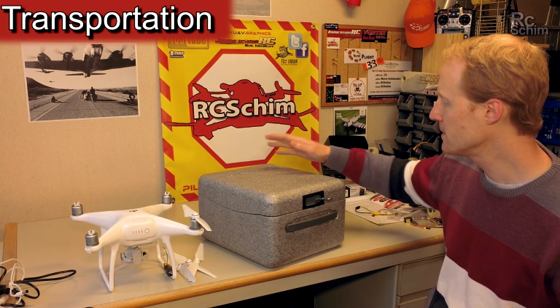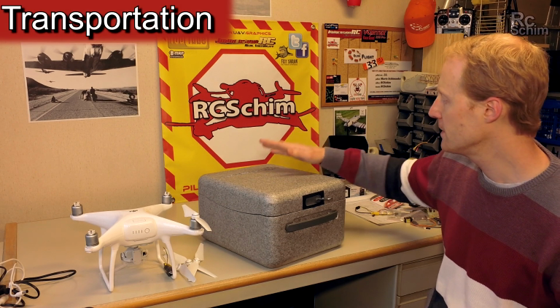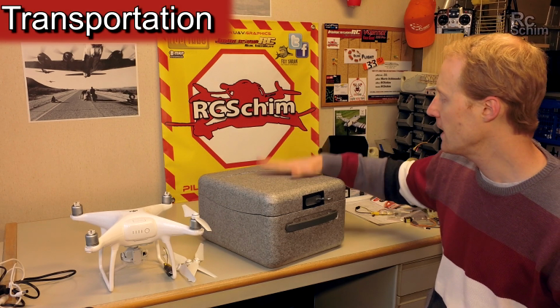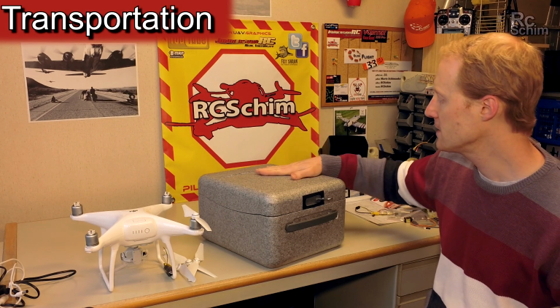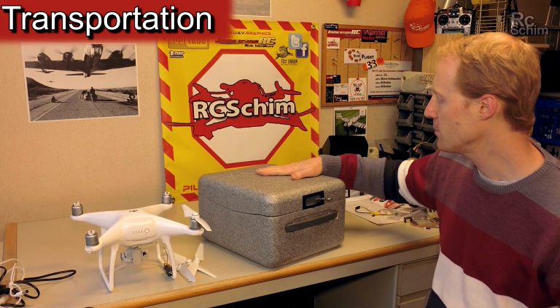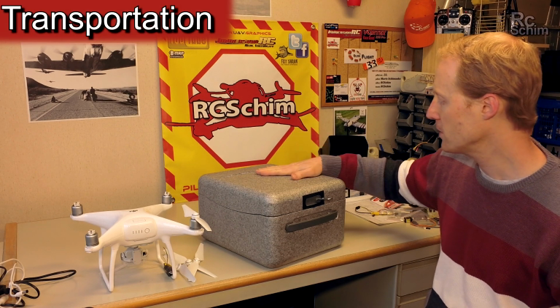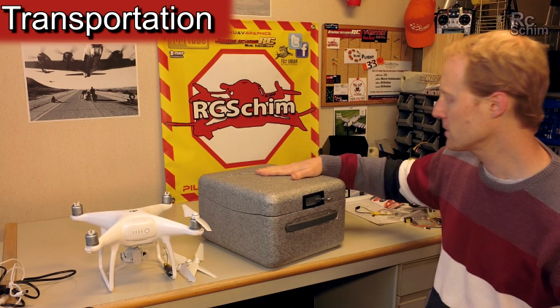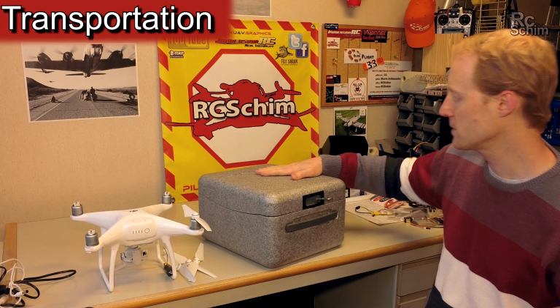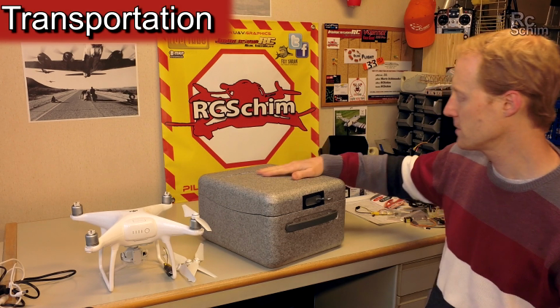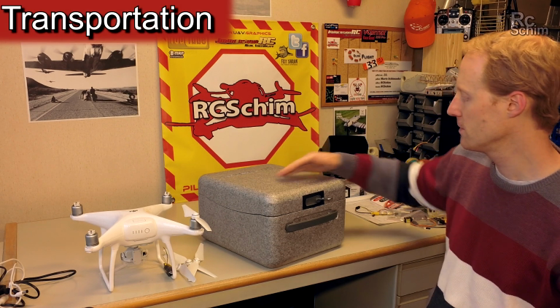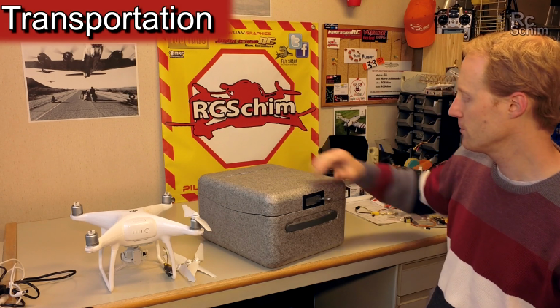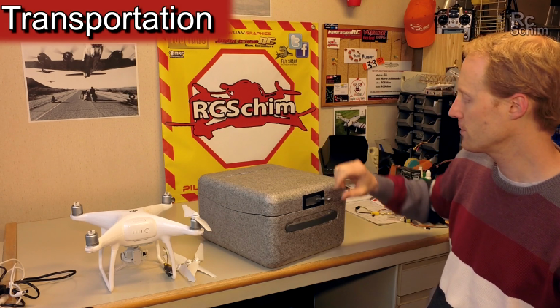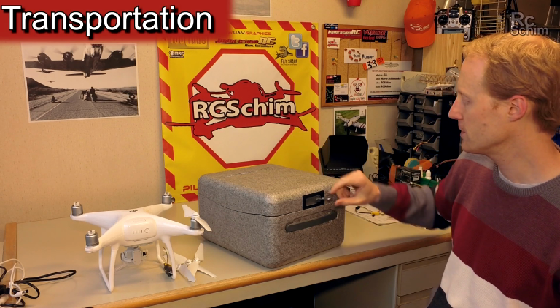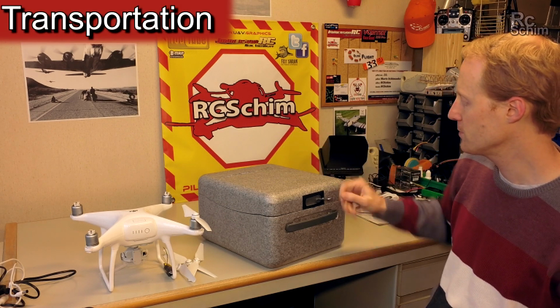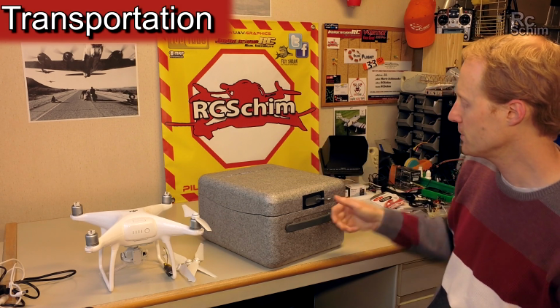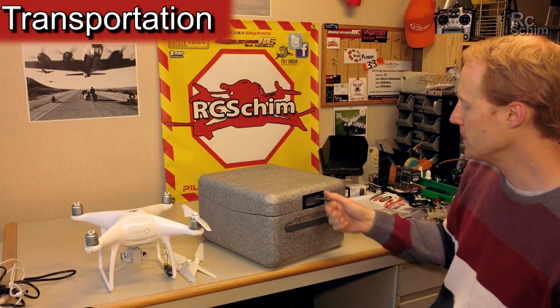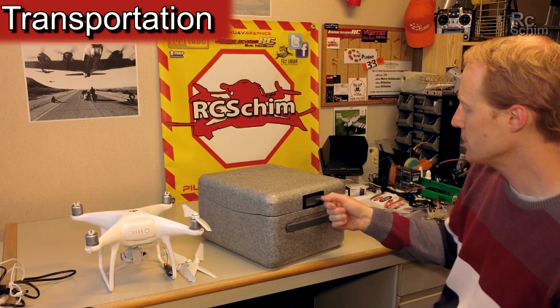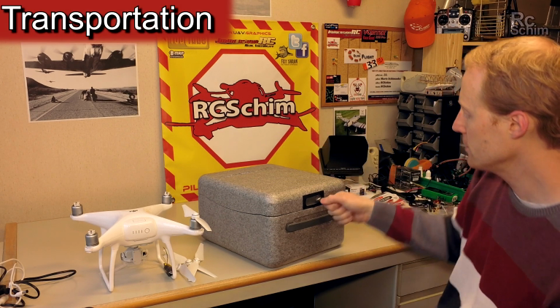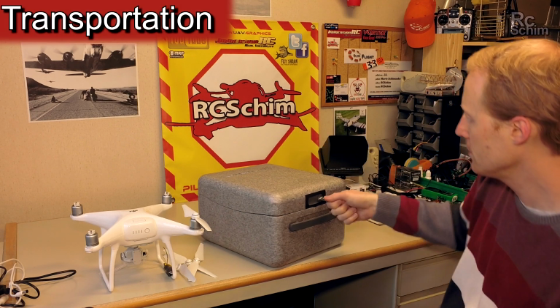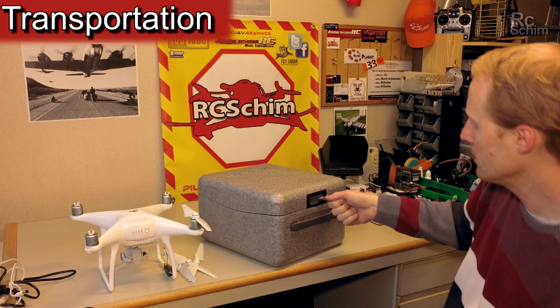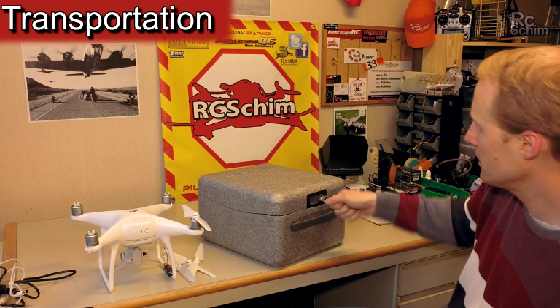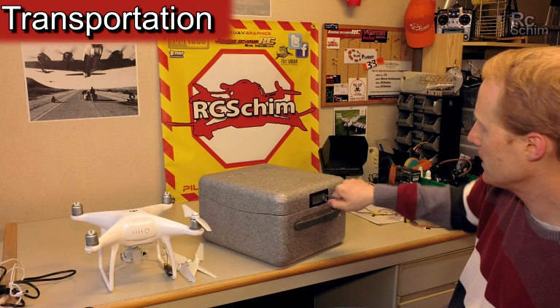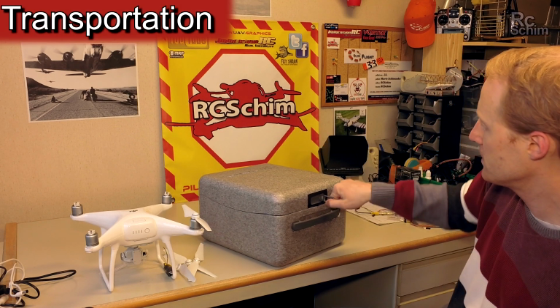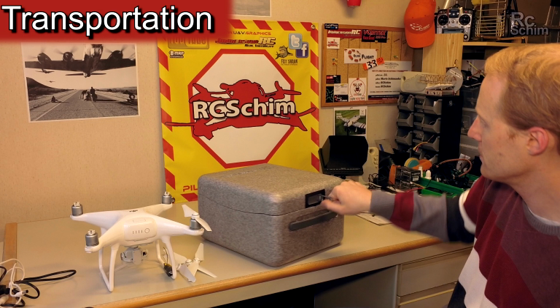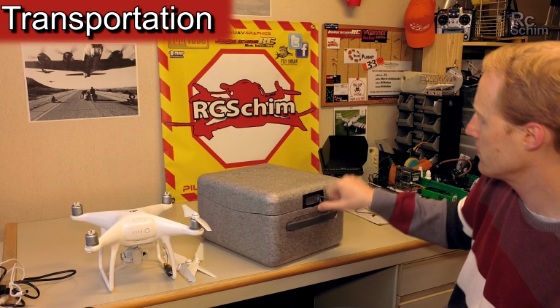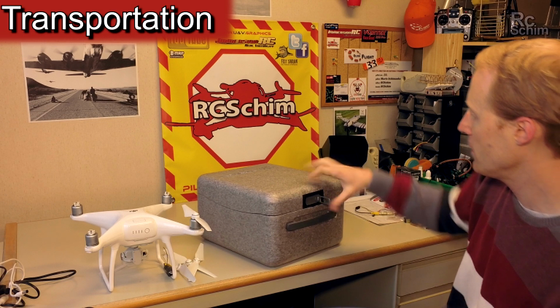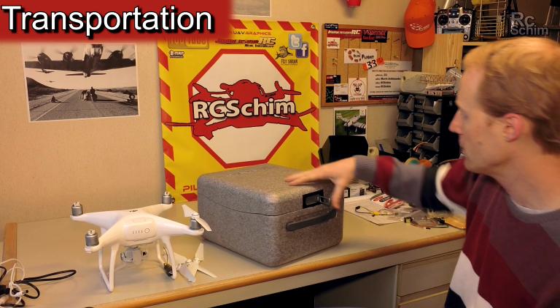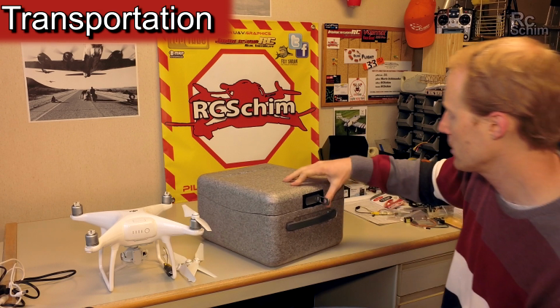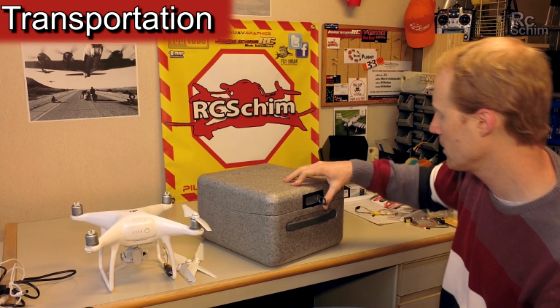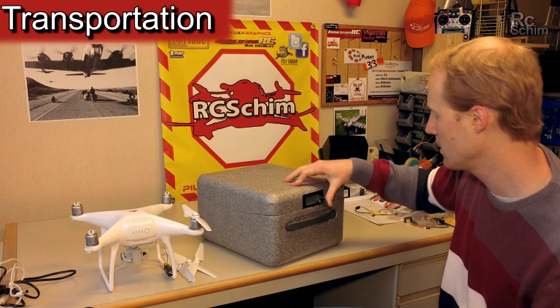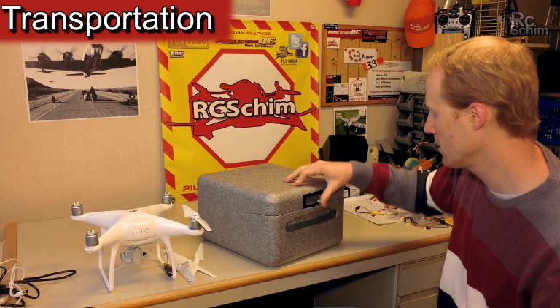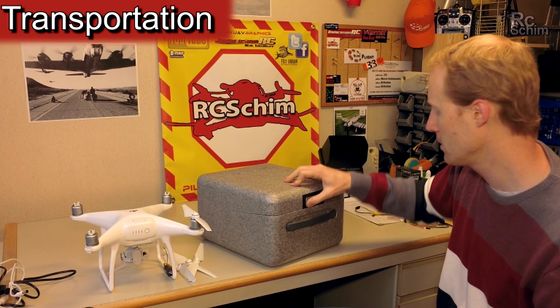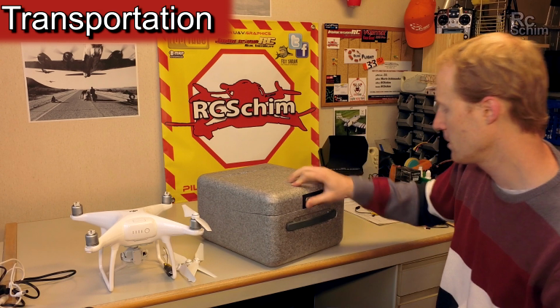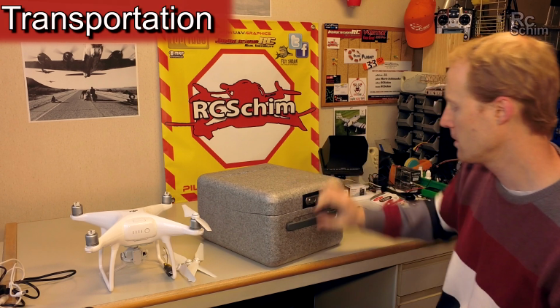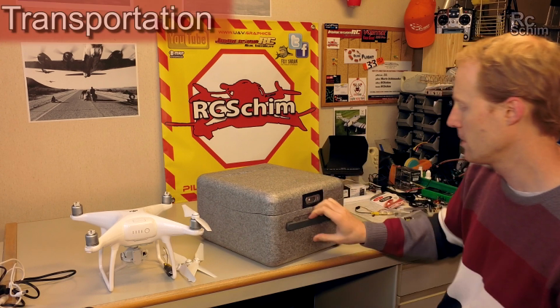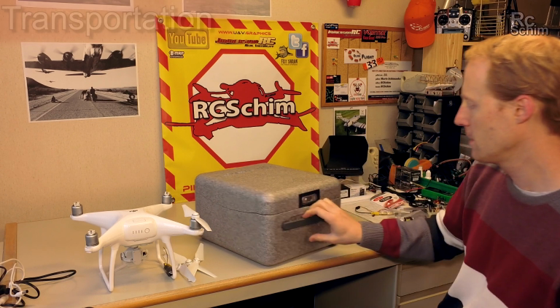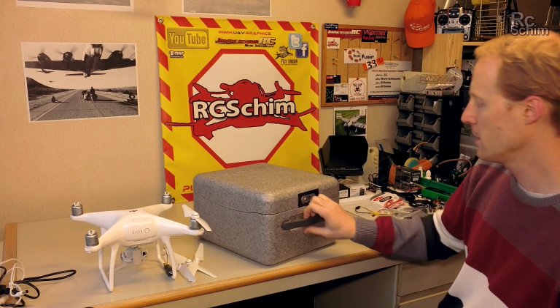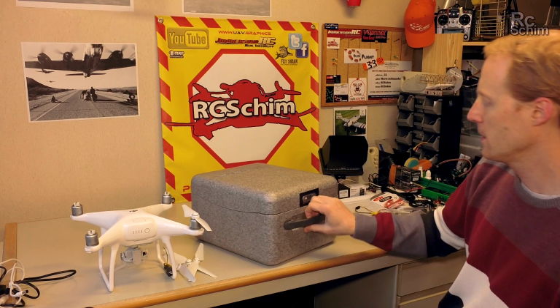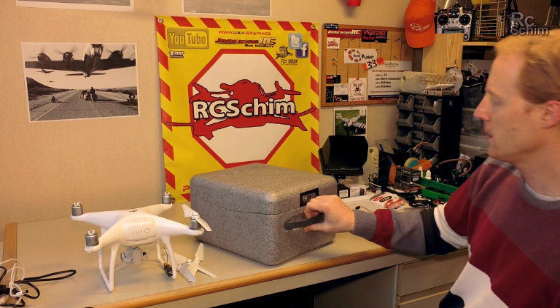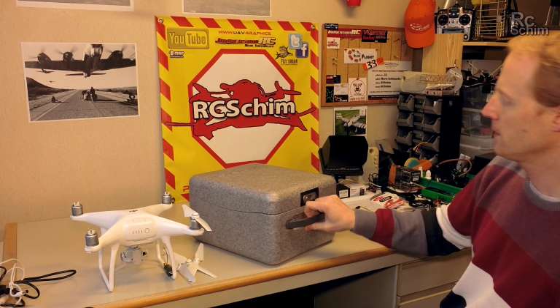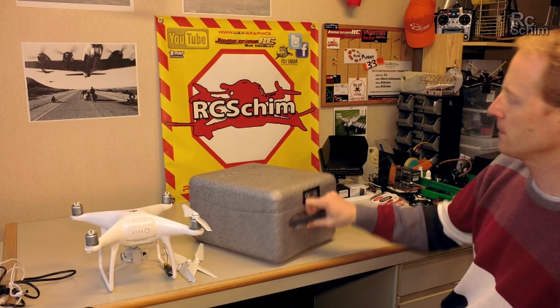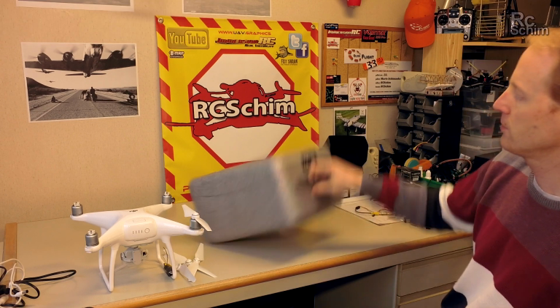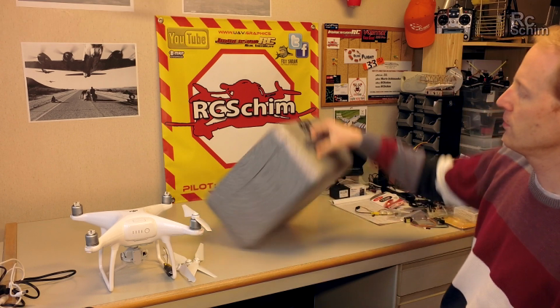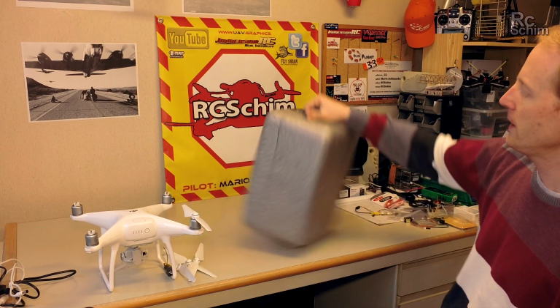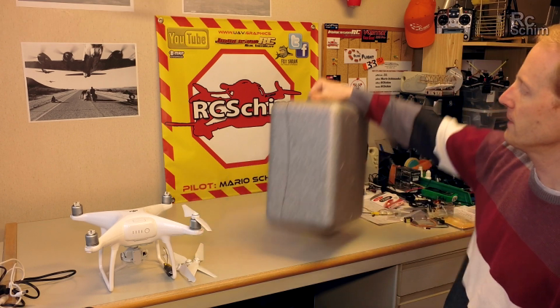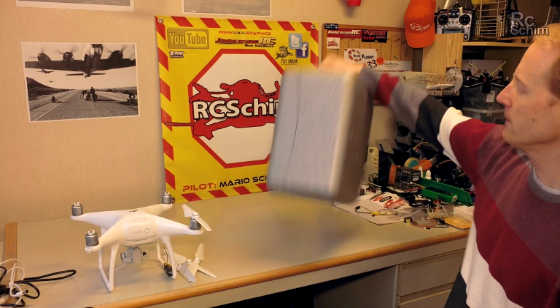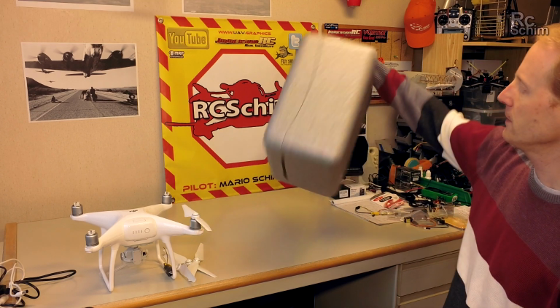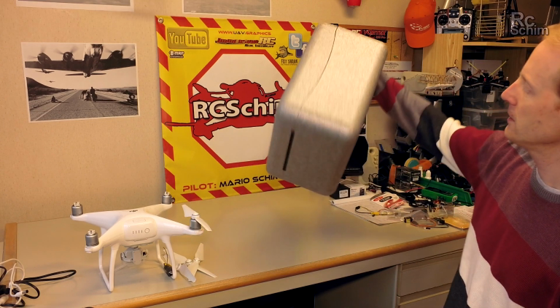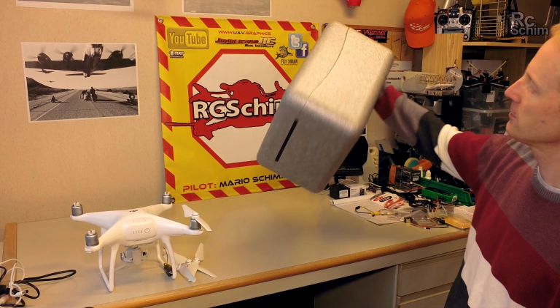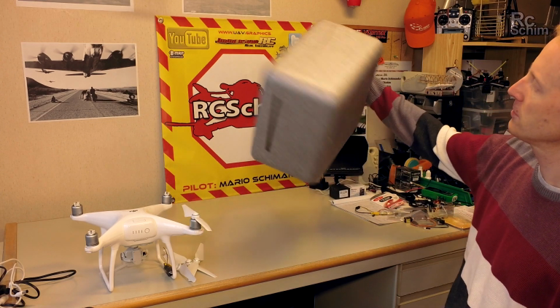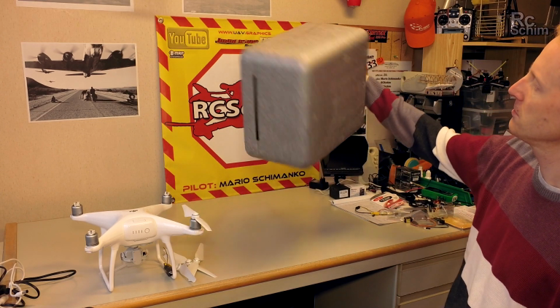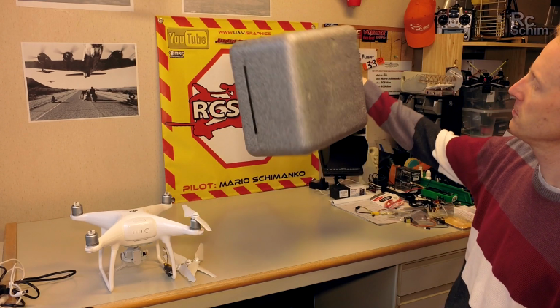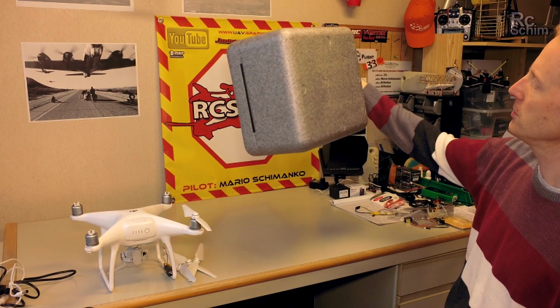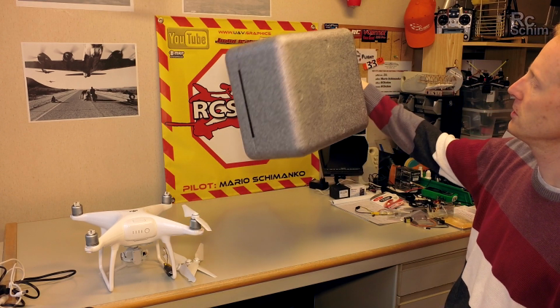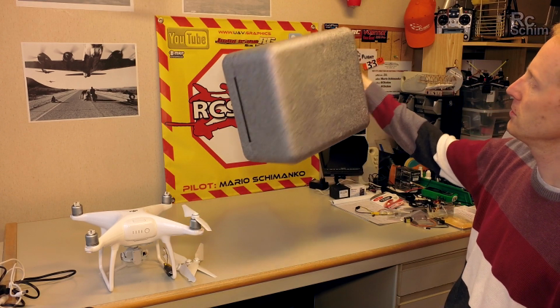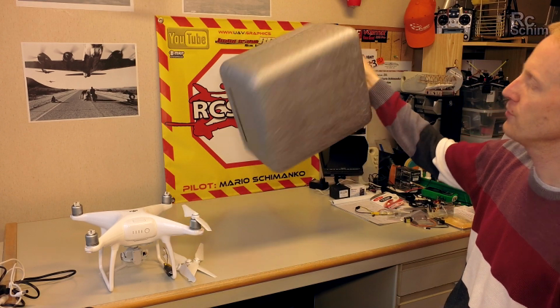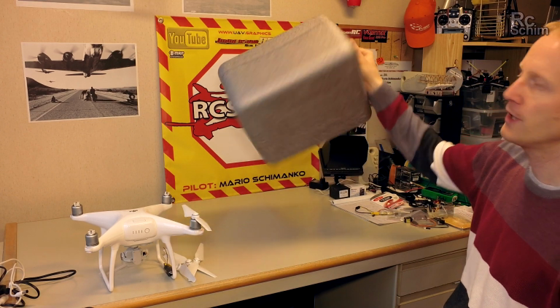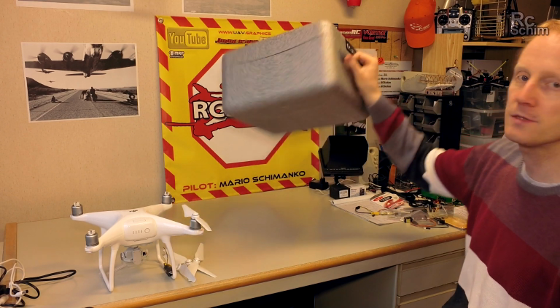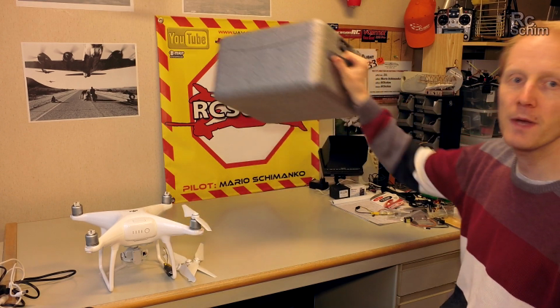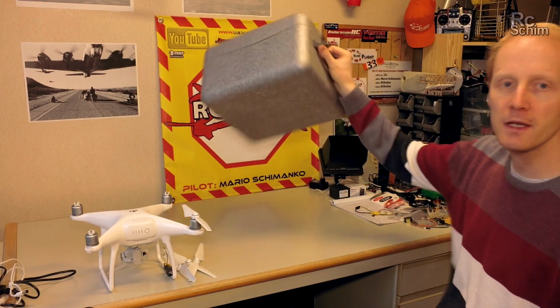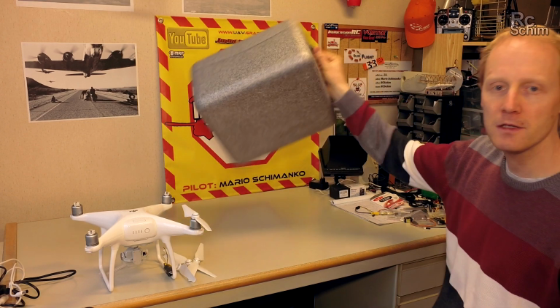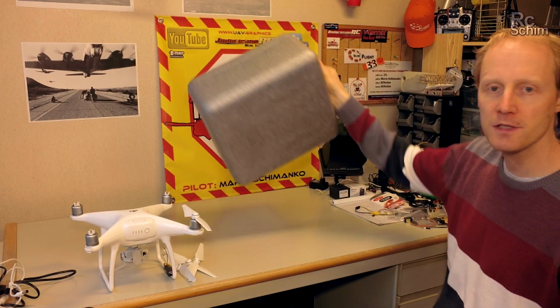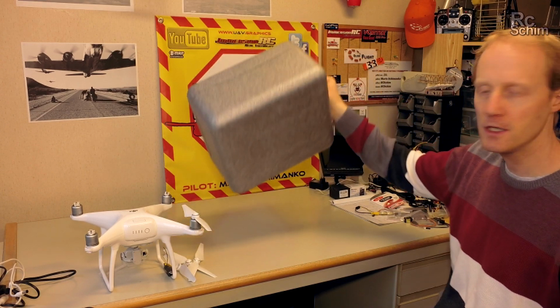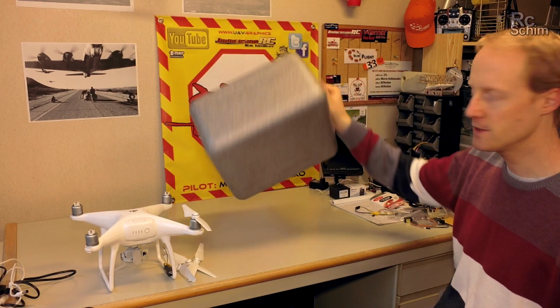It's a nice box for transportation. It has a lock, a cool handle, and a nice packing size.